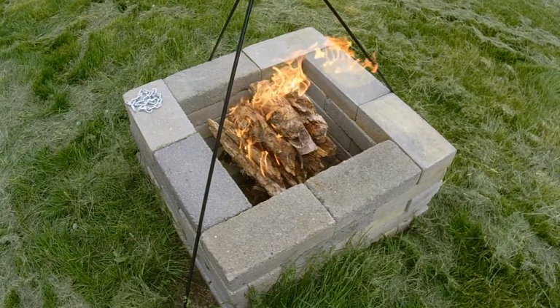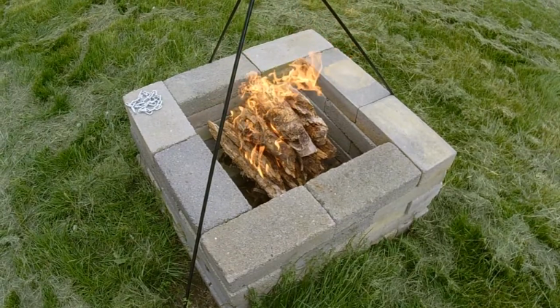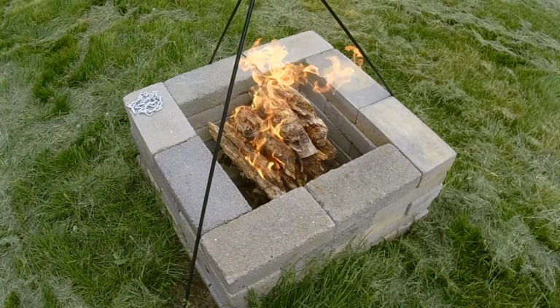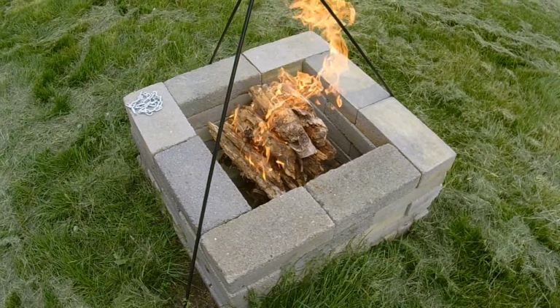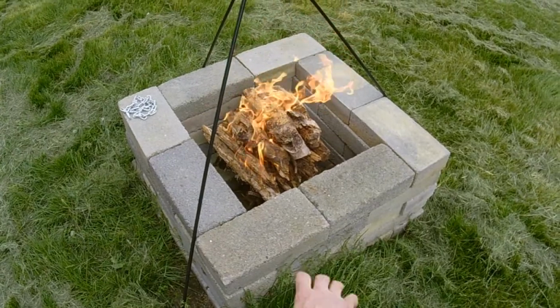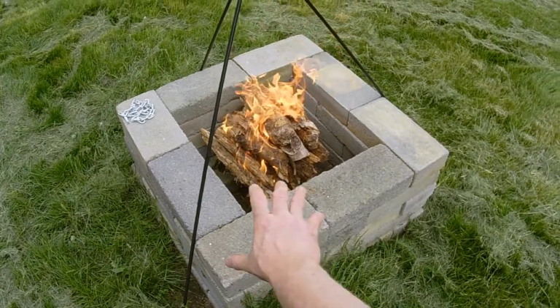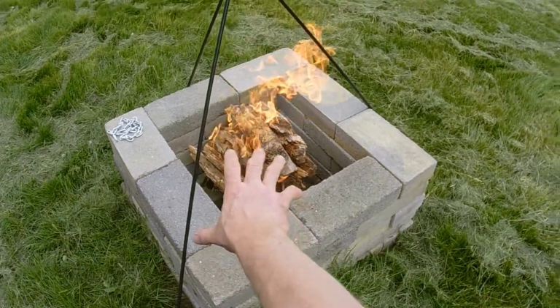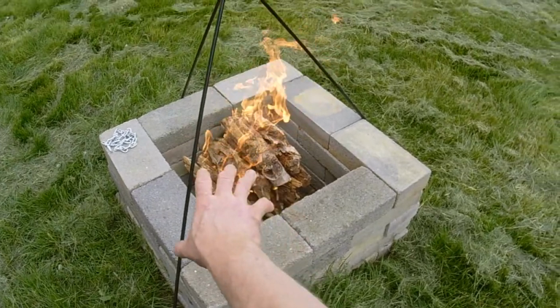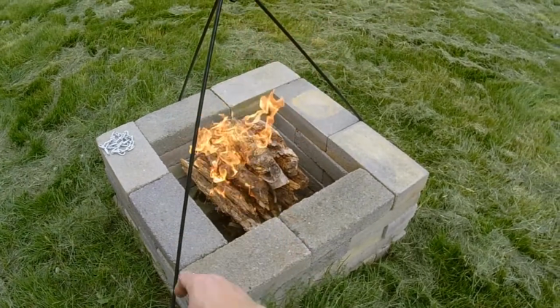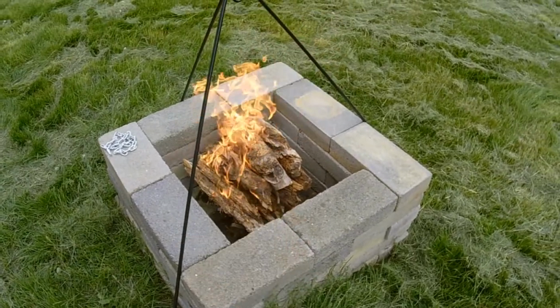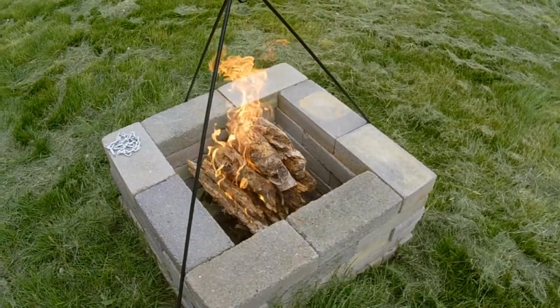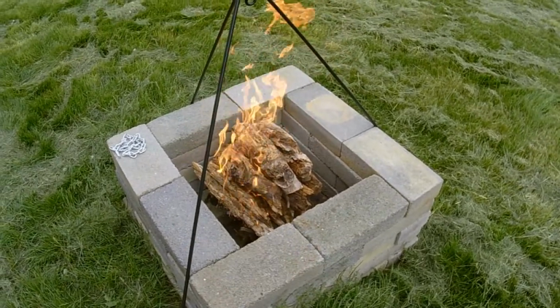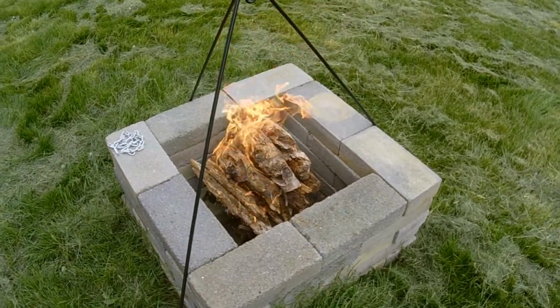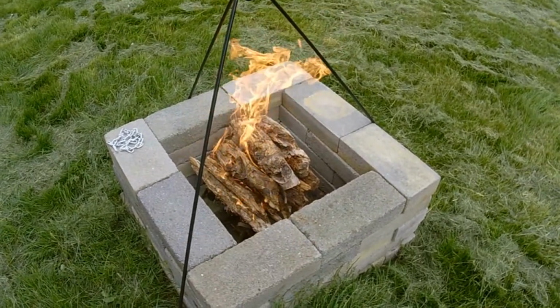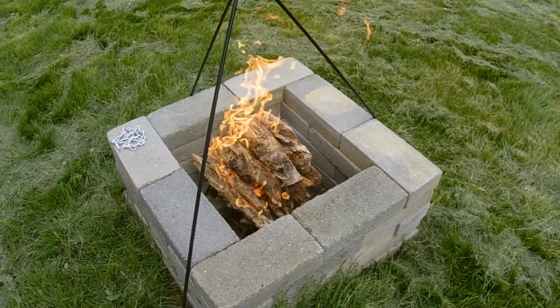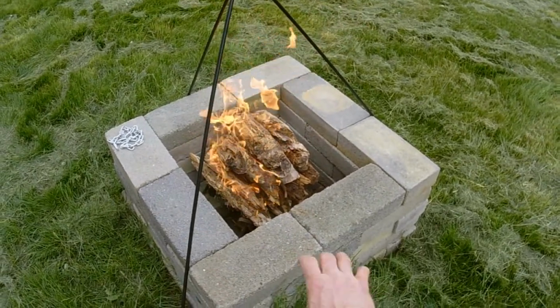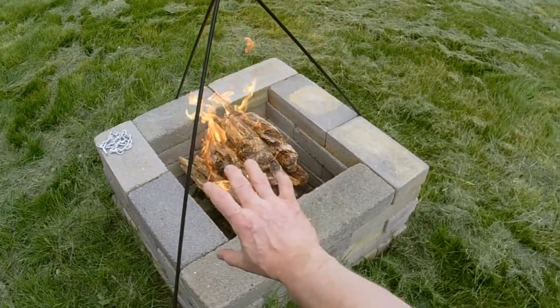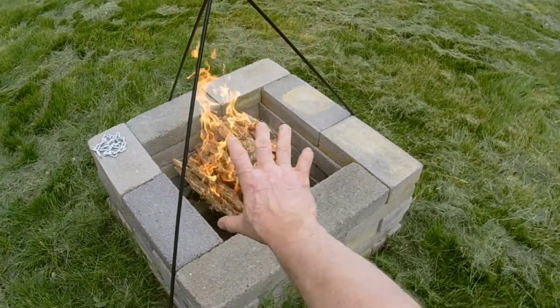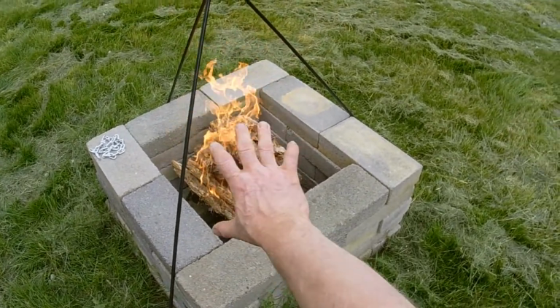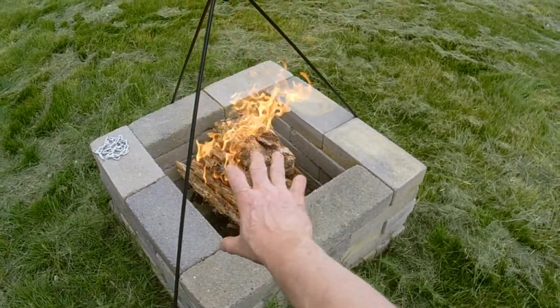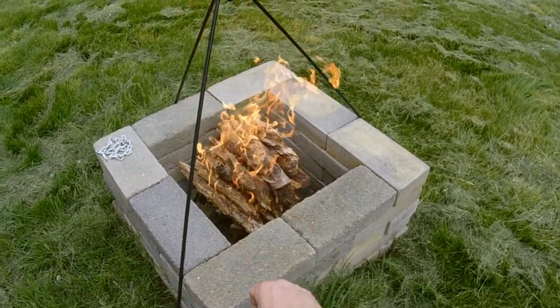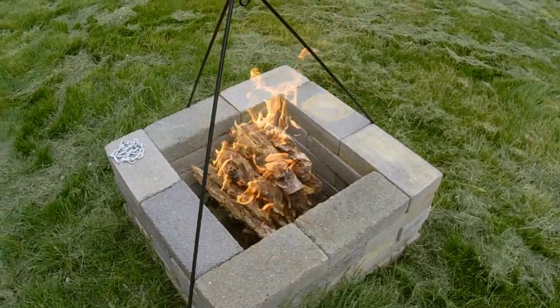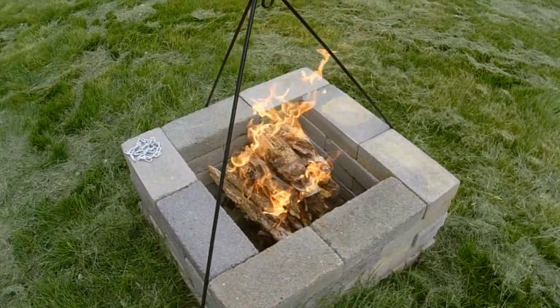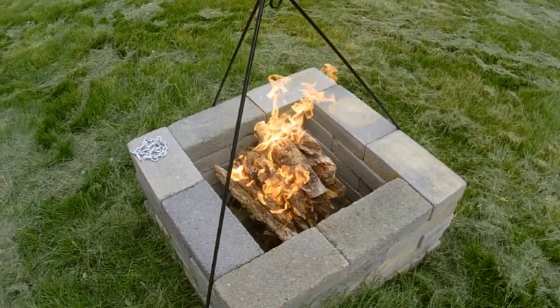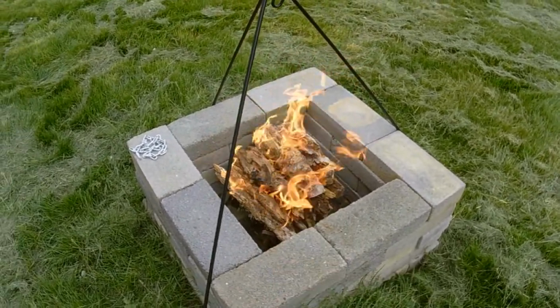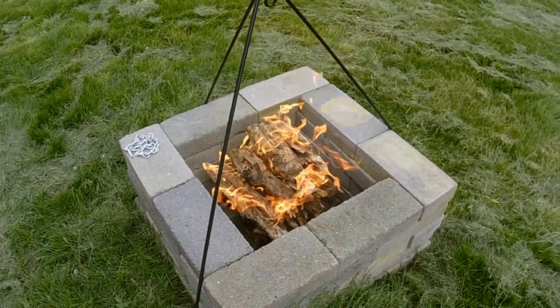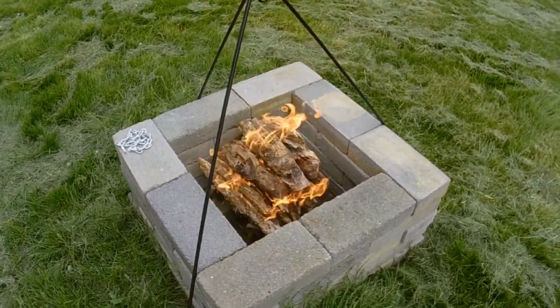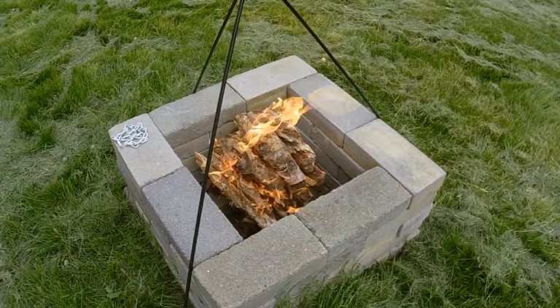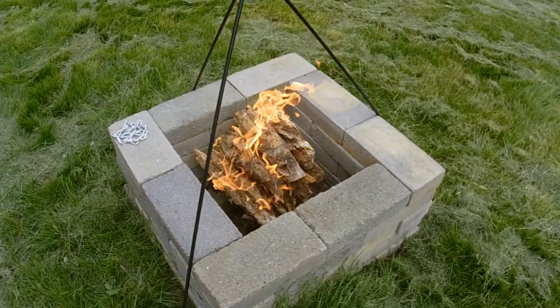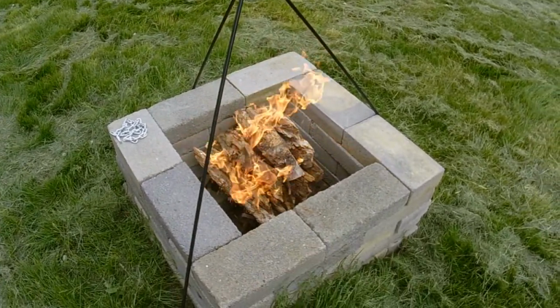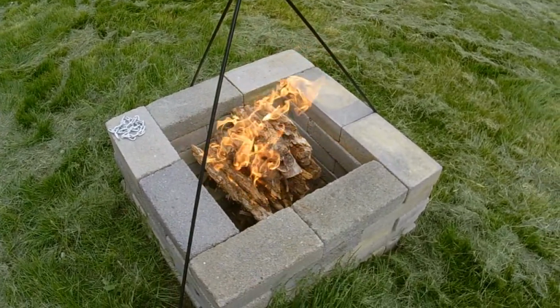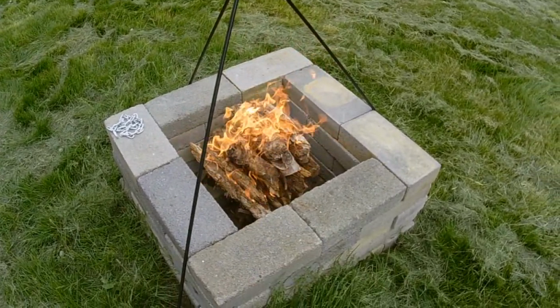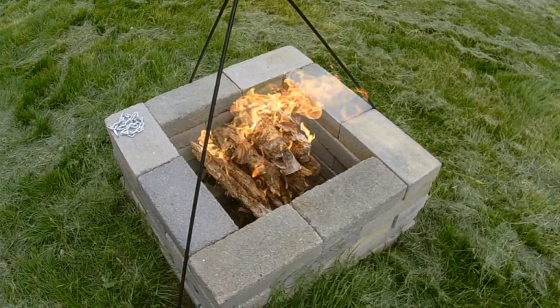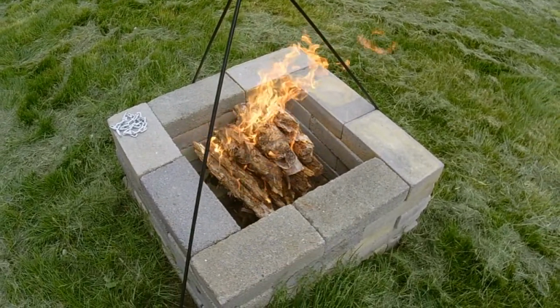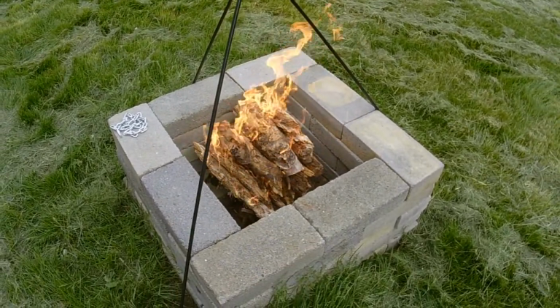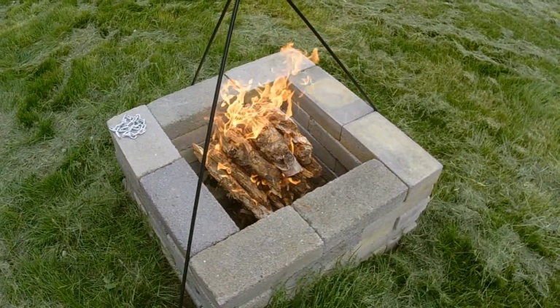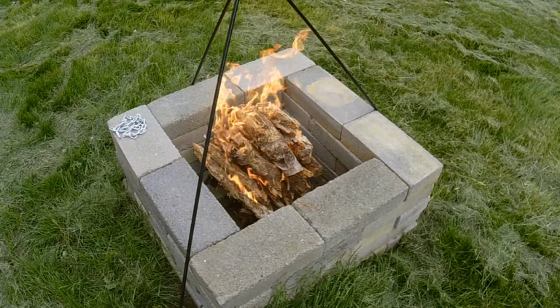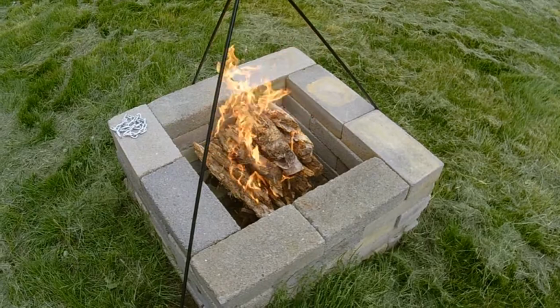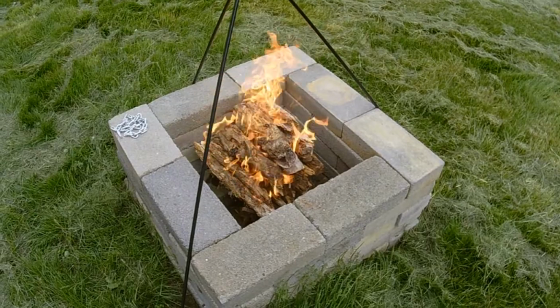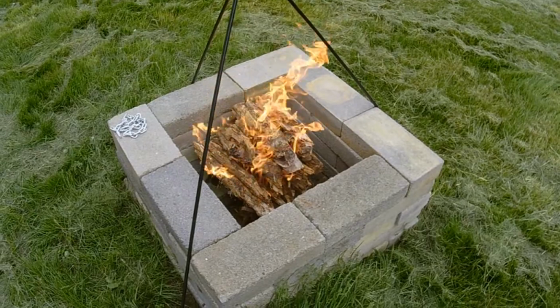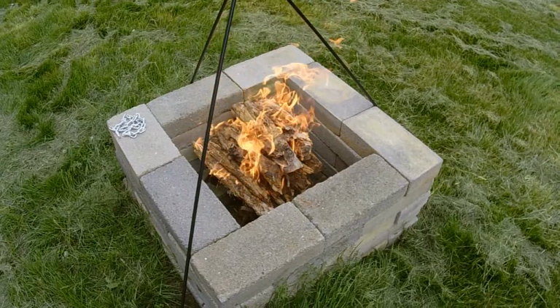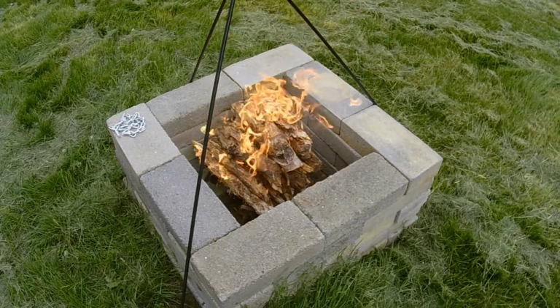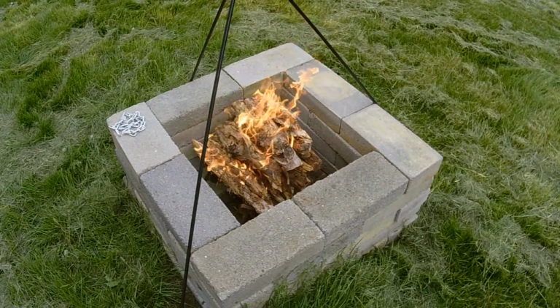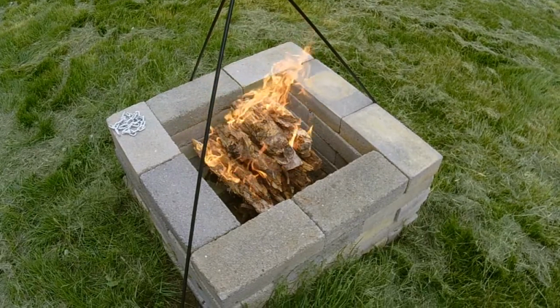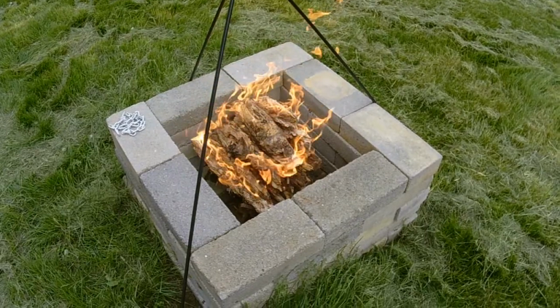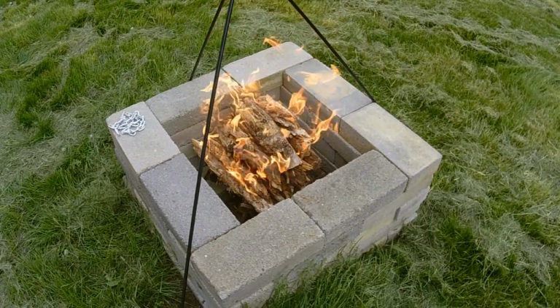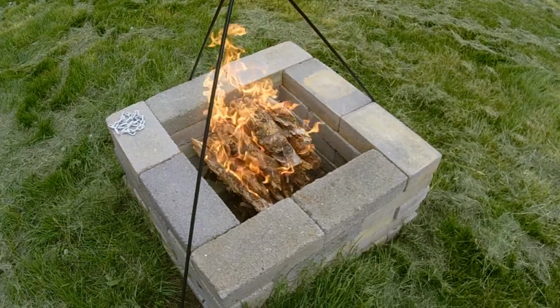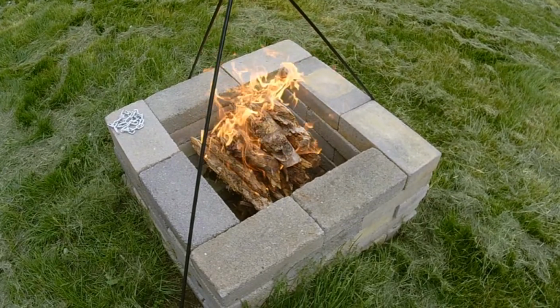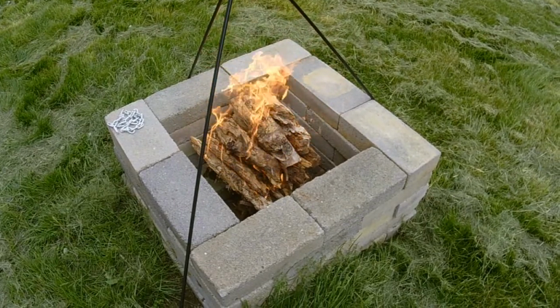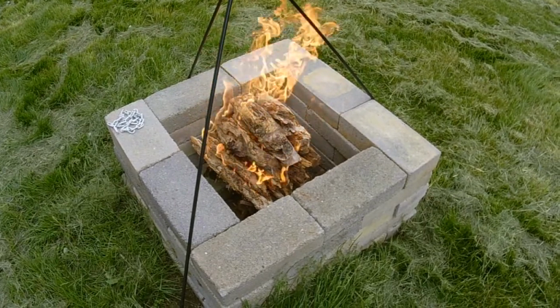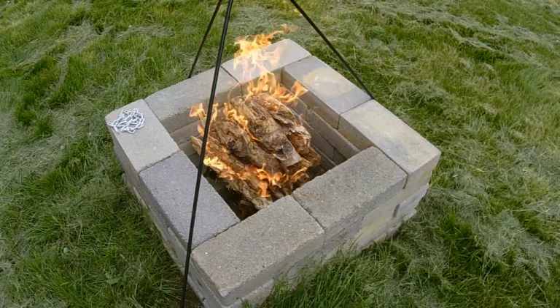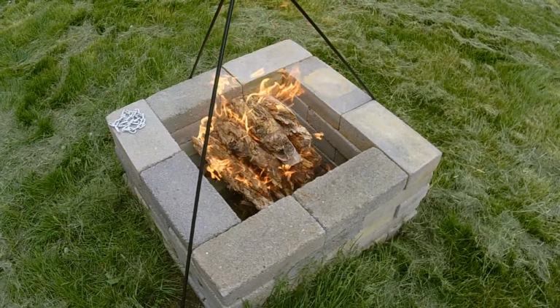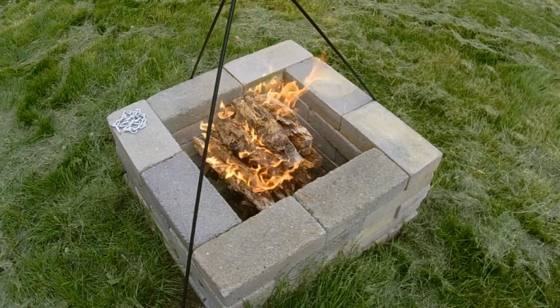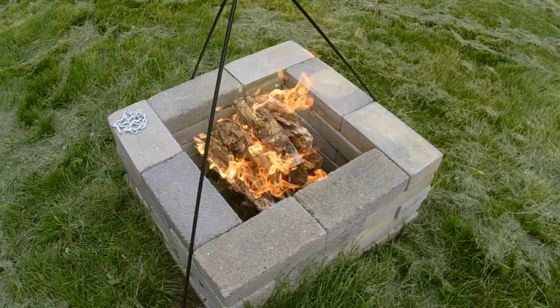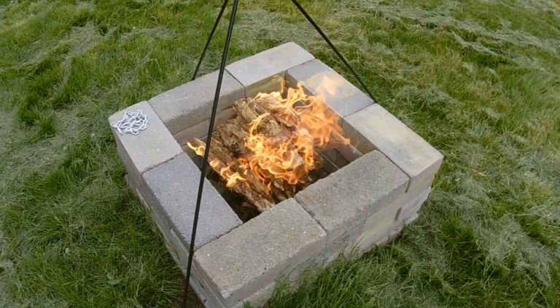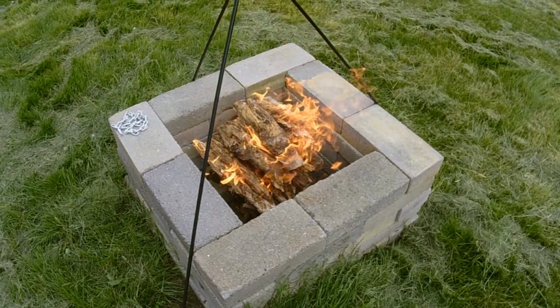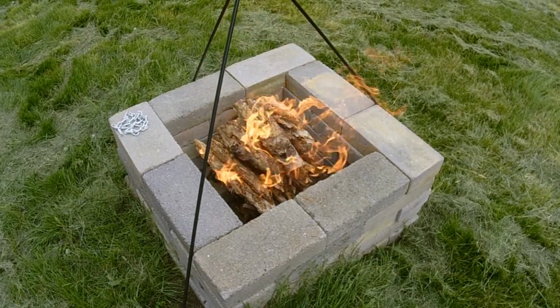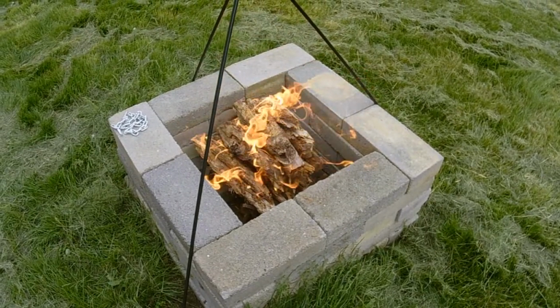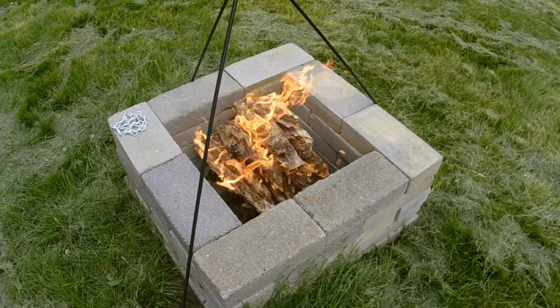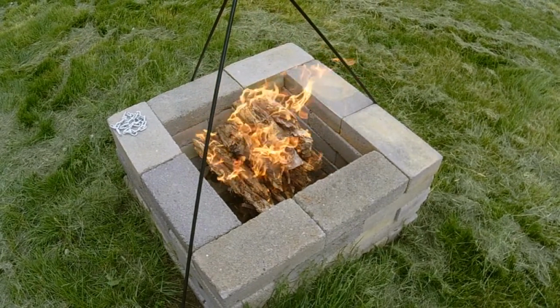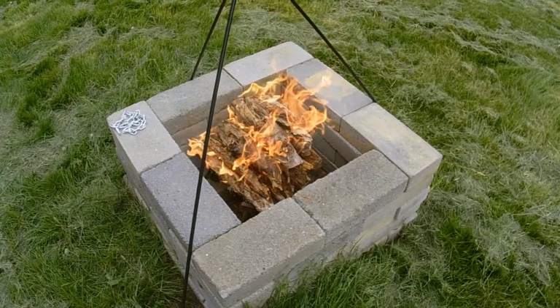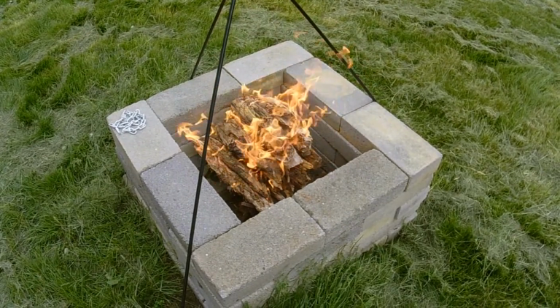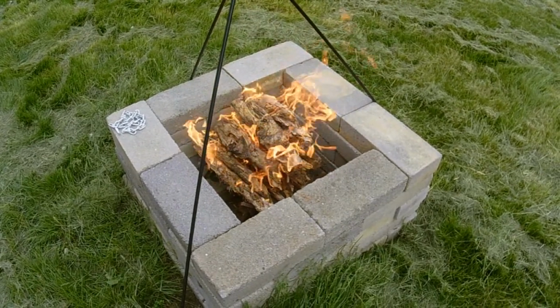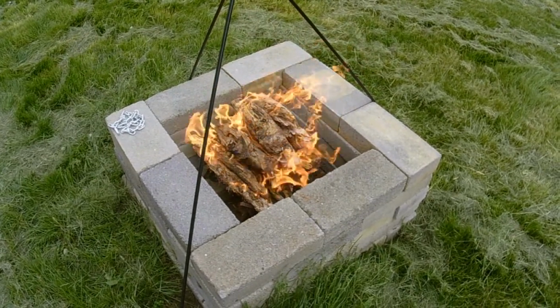You stack your wood and you put just a little bit of your lighter fluid on the wood, and that'll get it going.